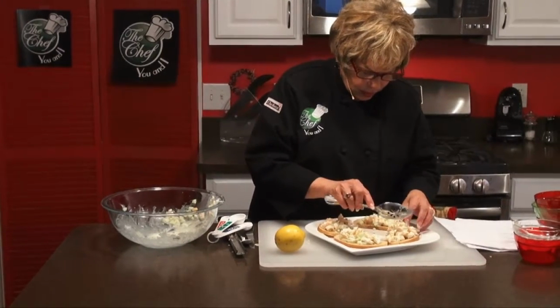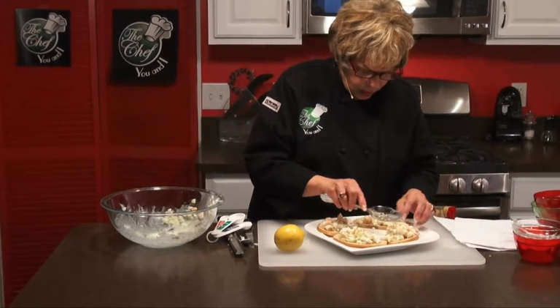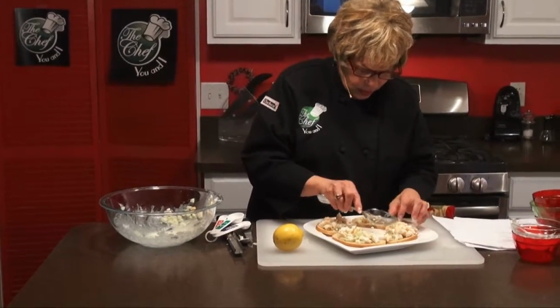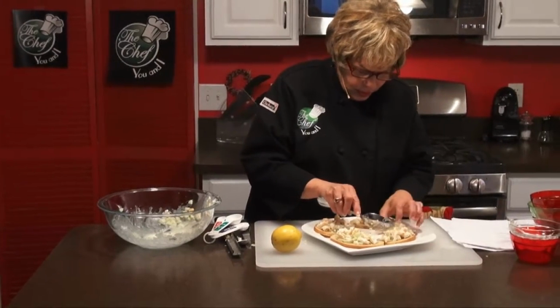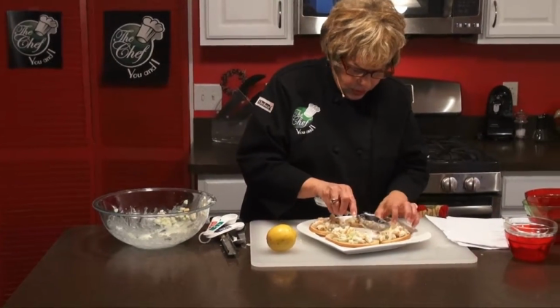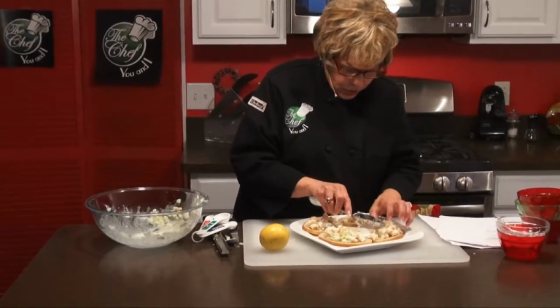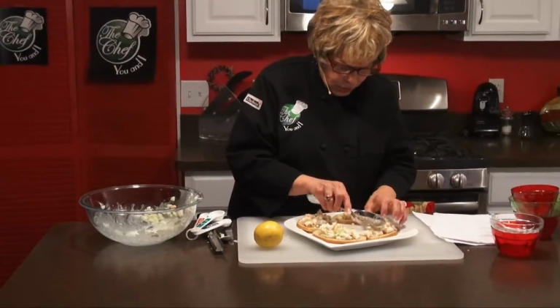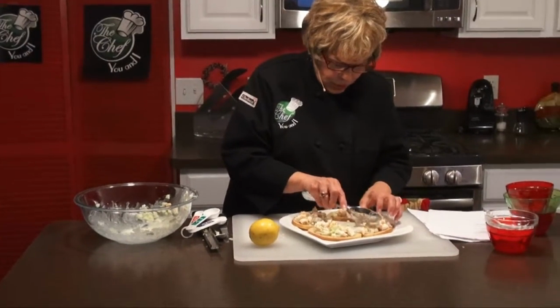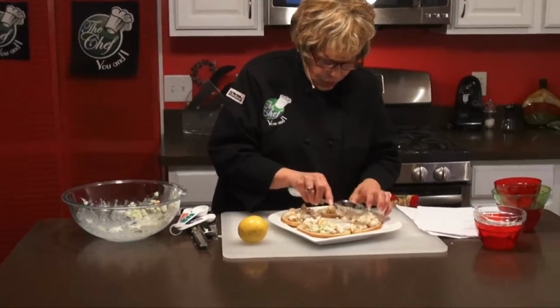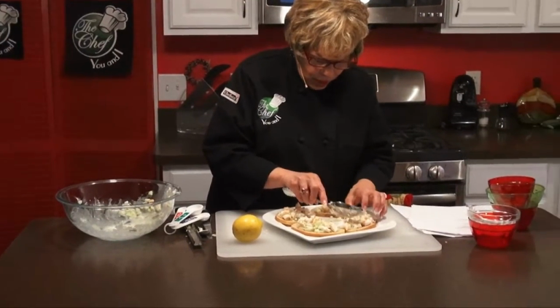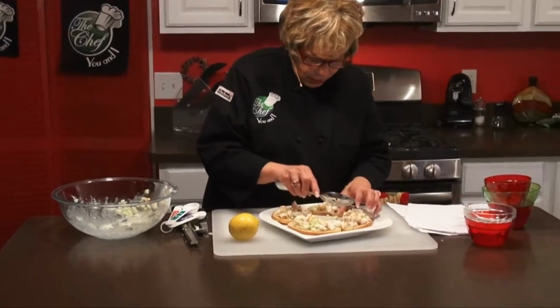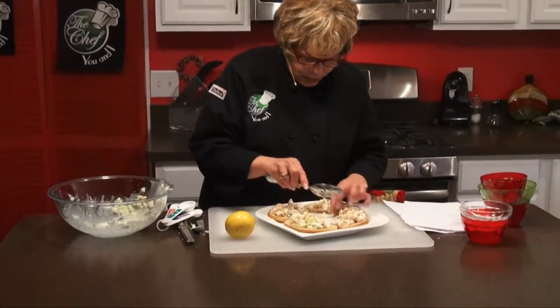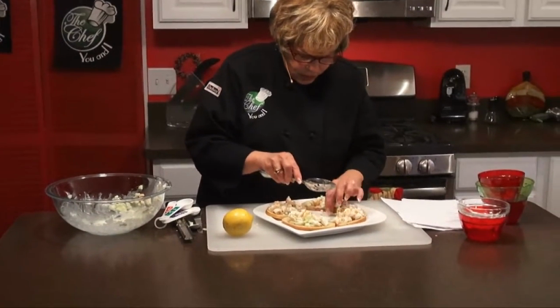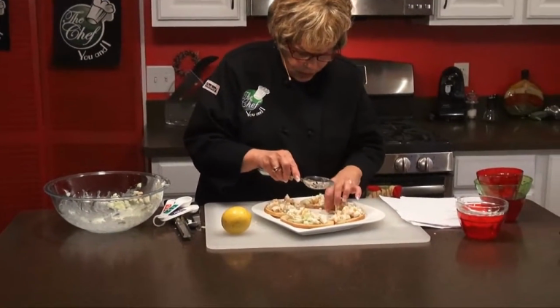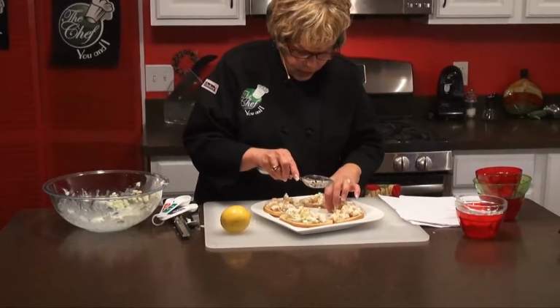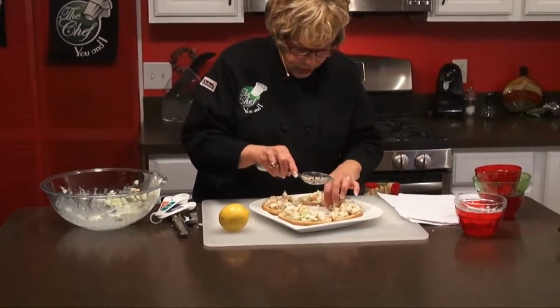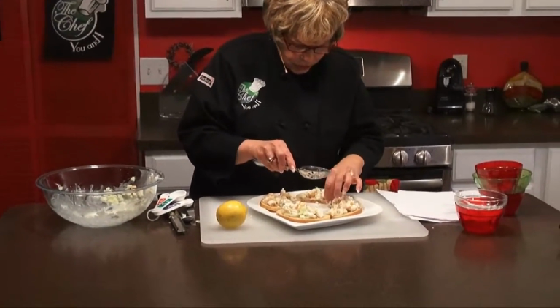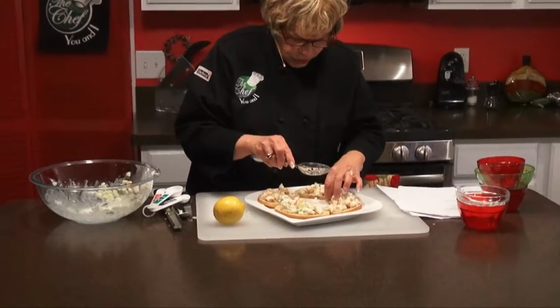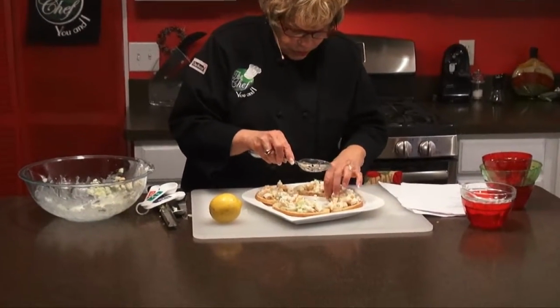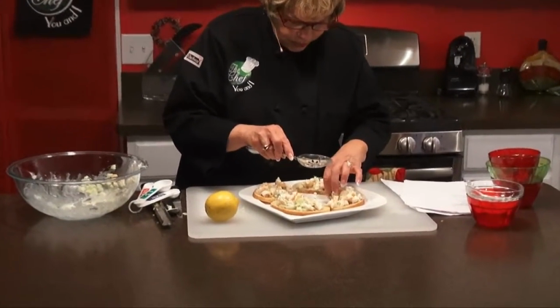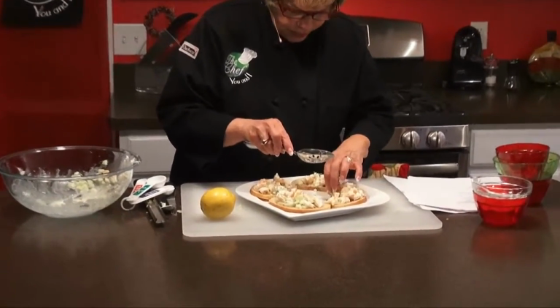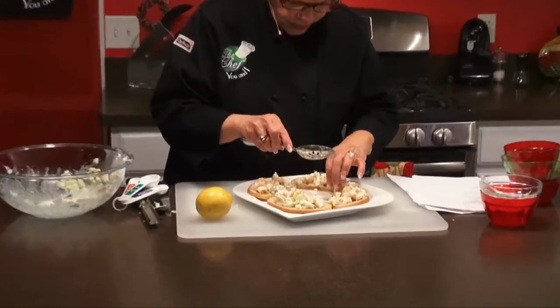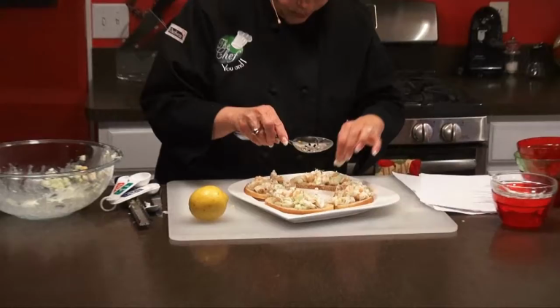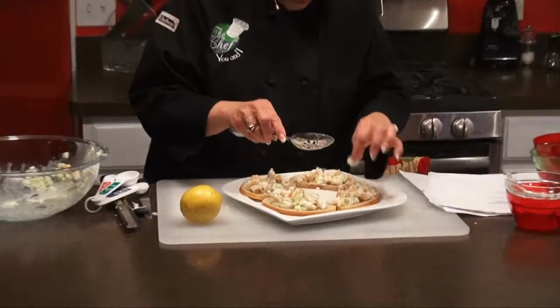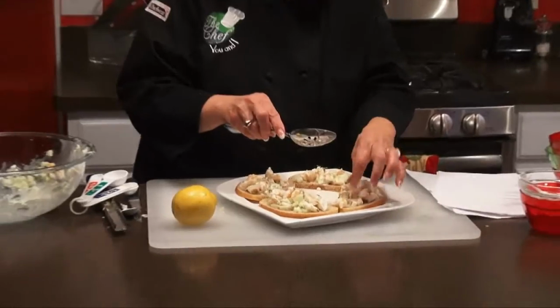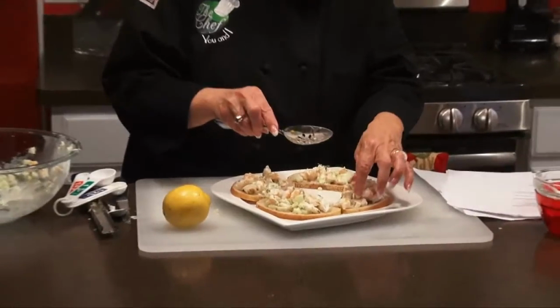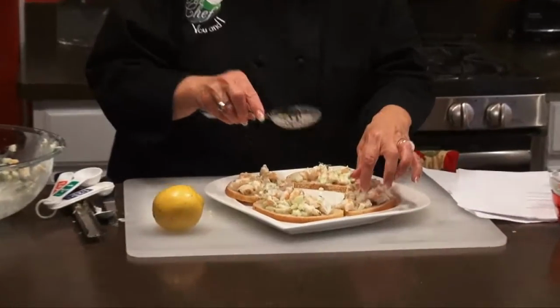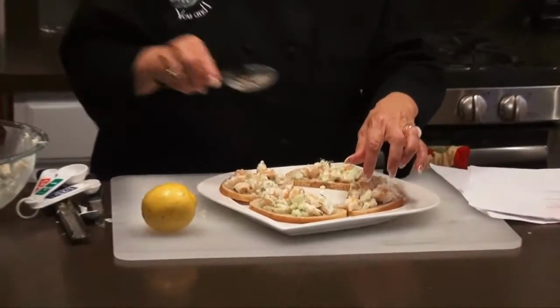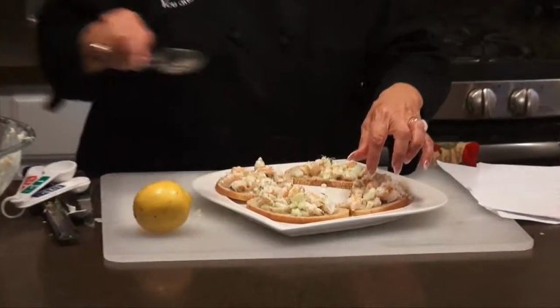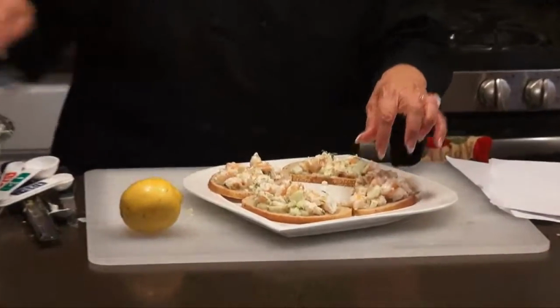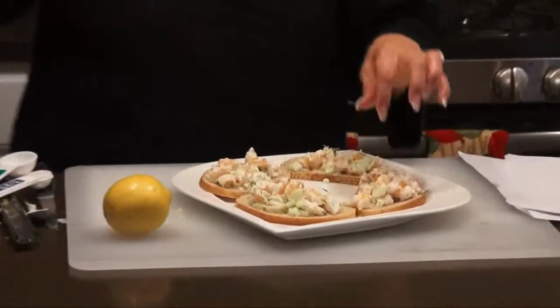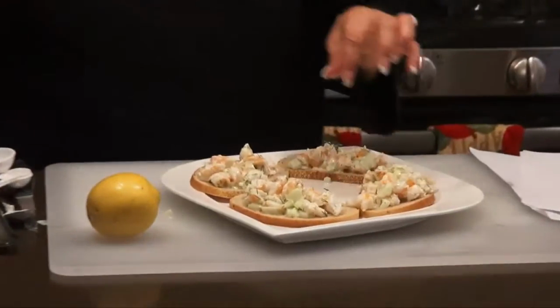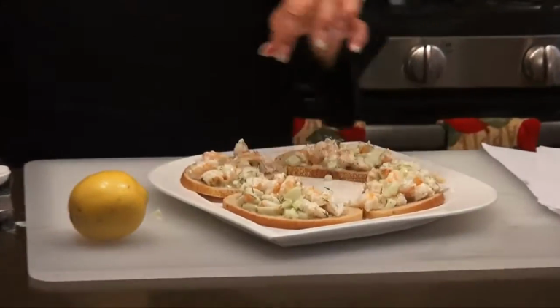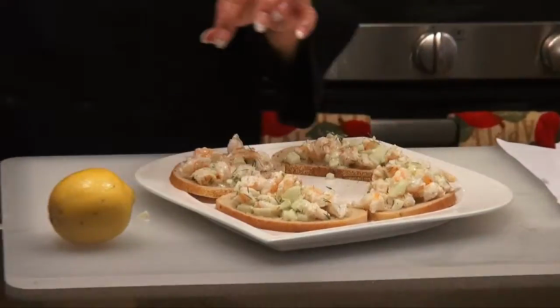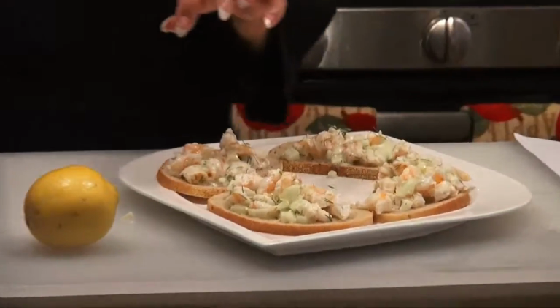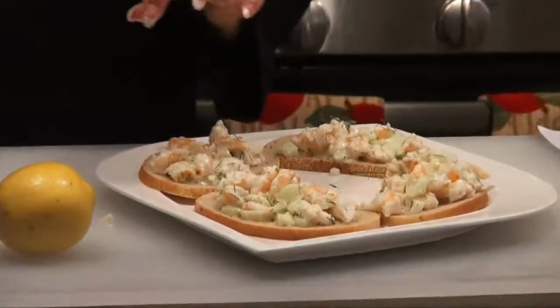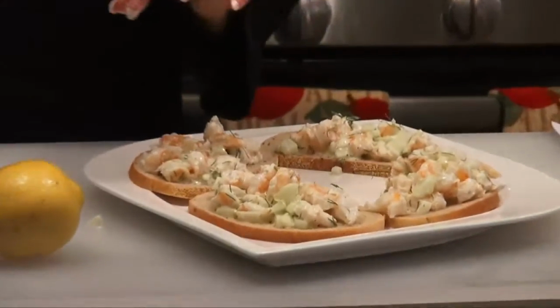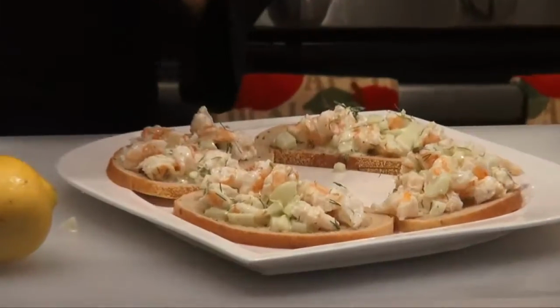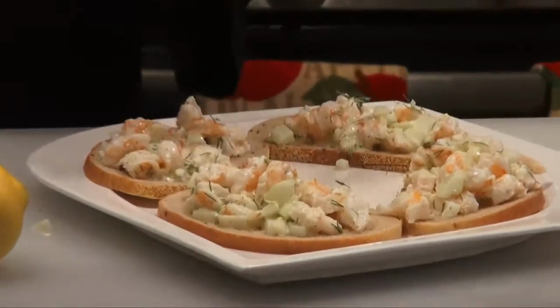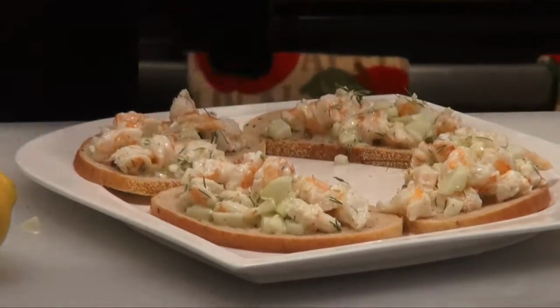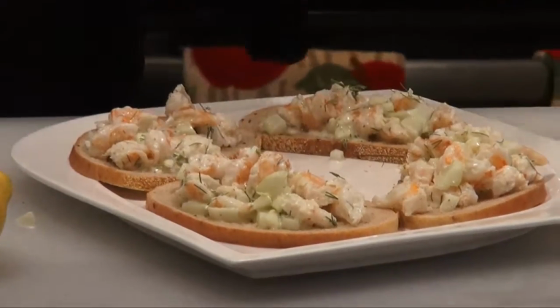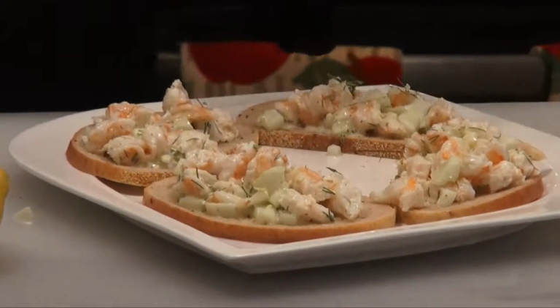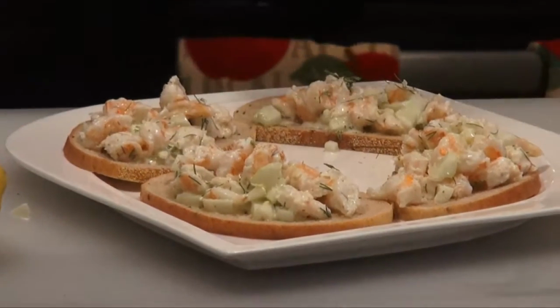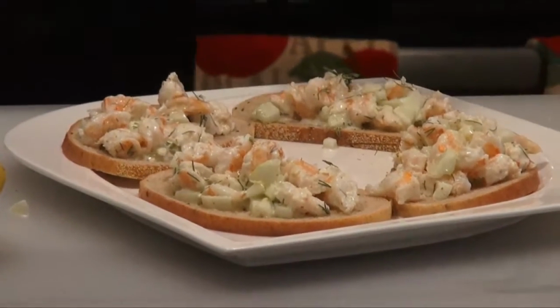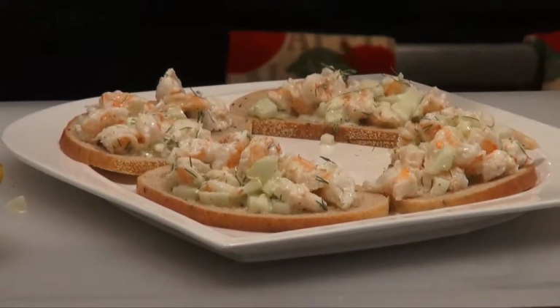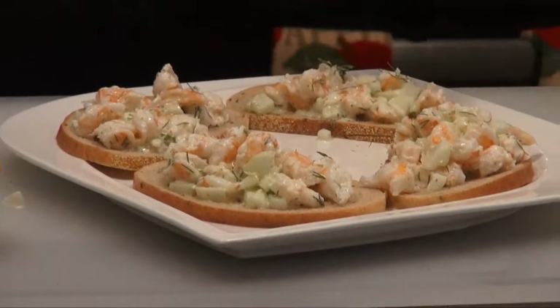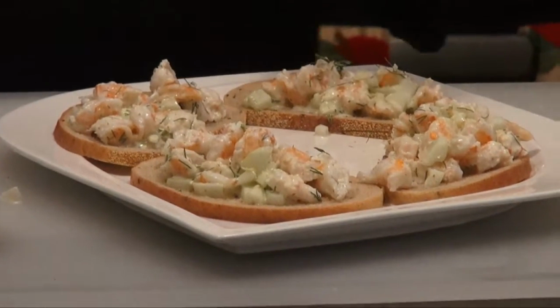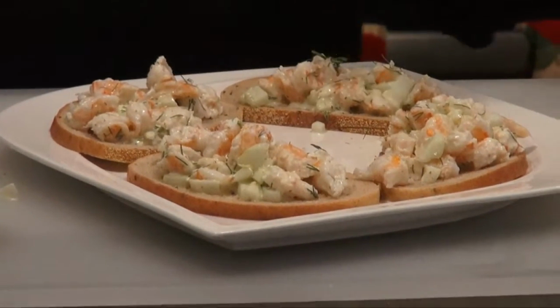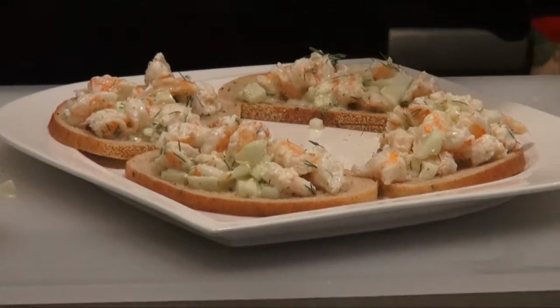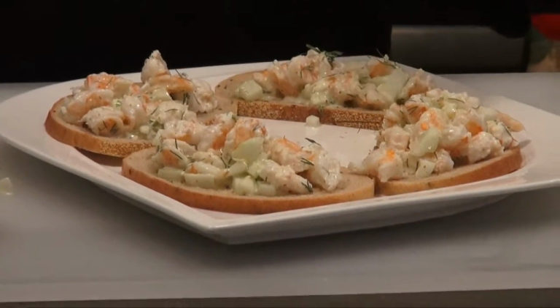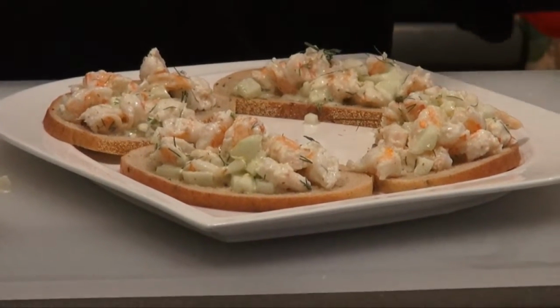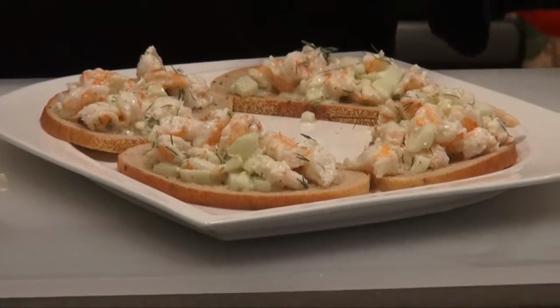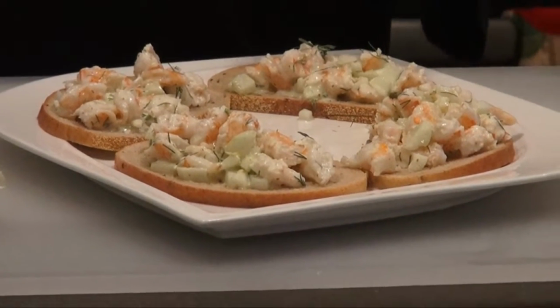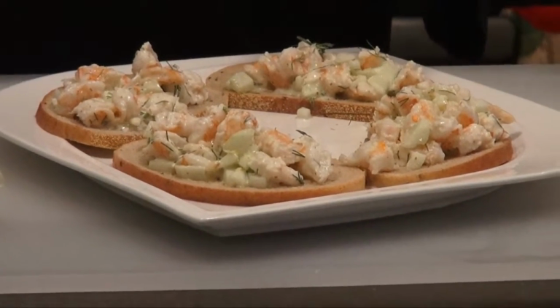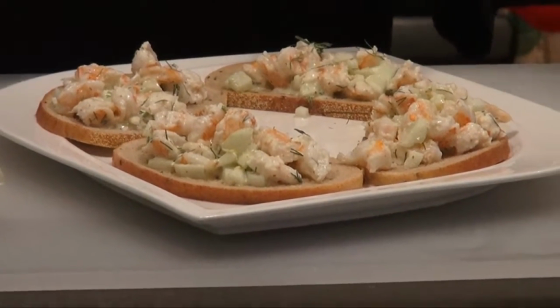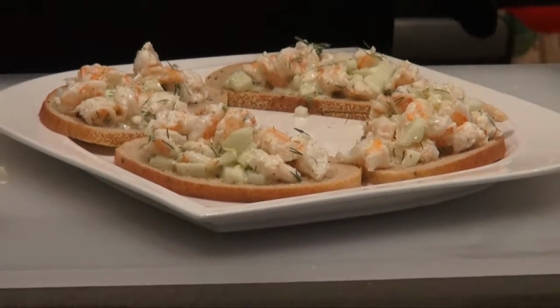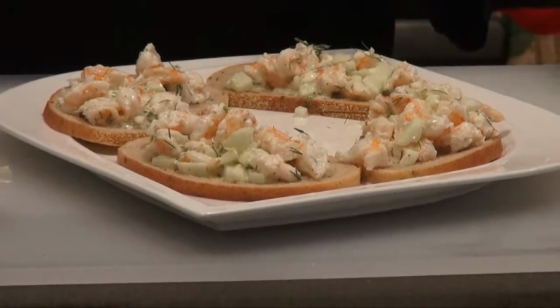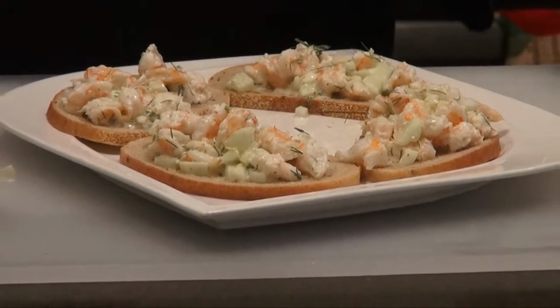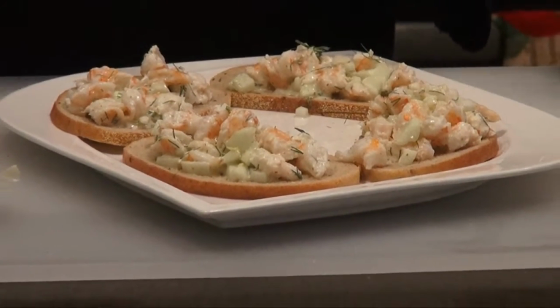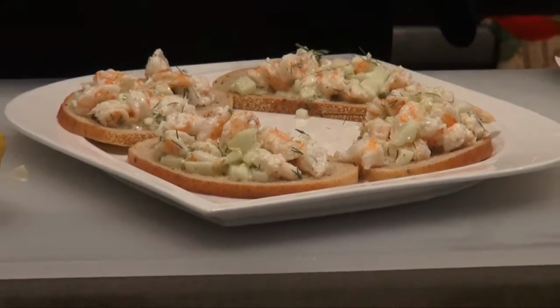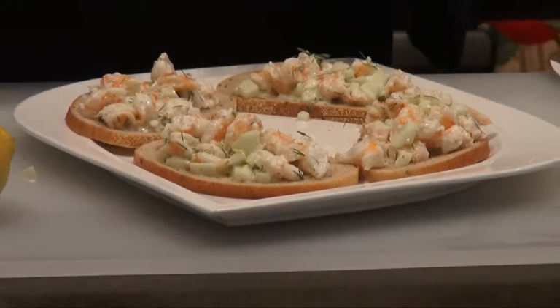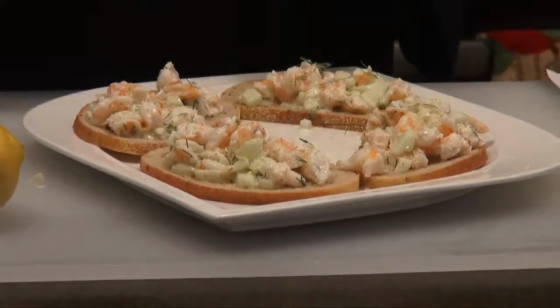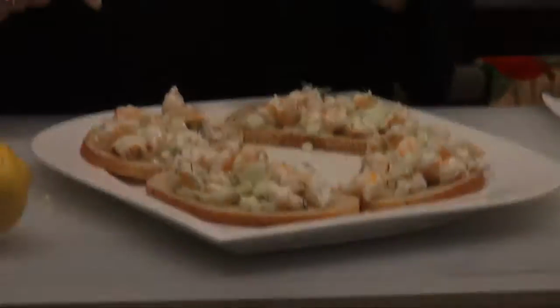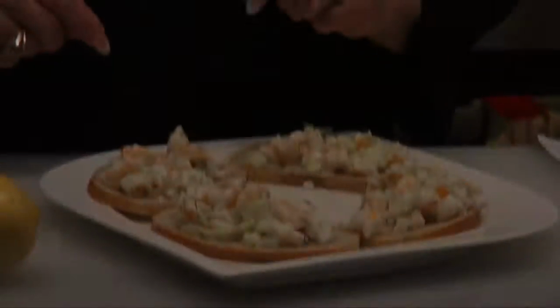This could be your appetizer. And you're done. We'll be right back in just a second.